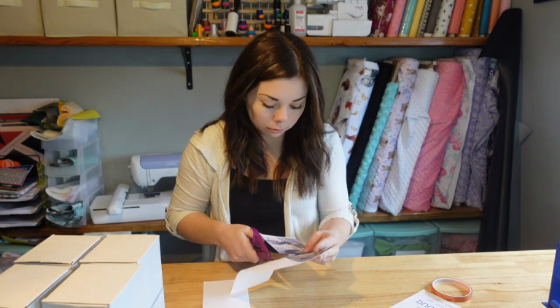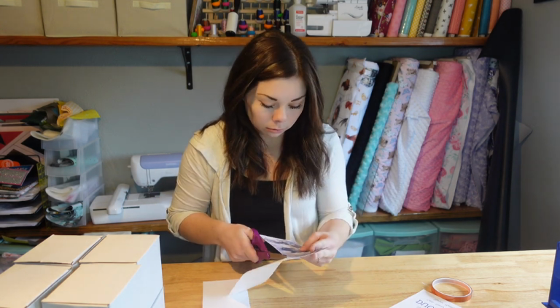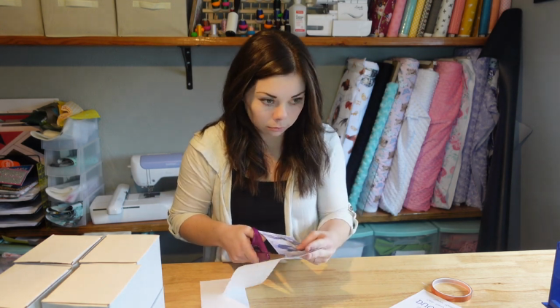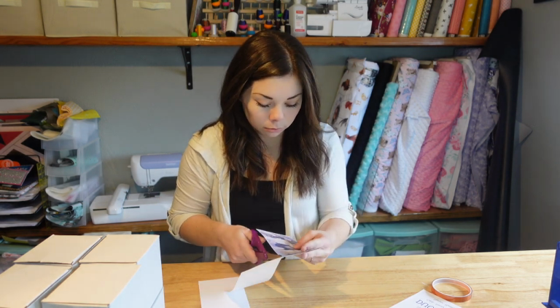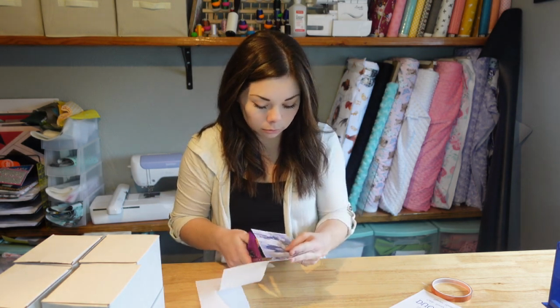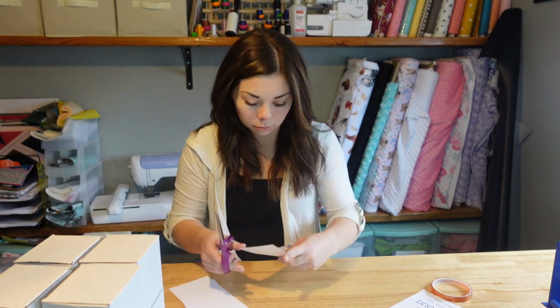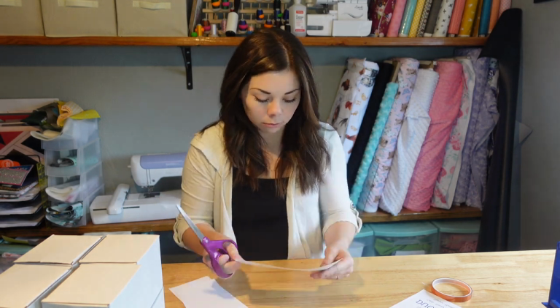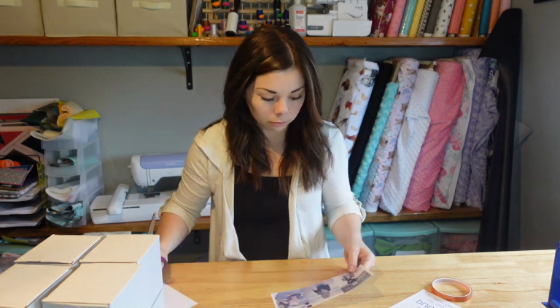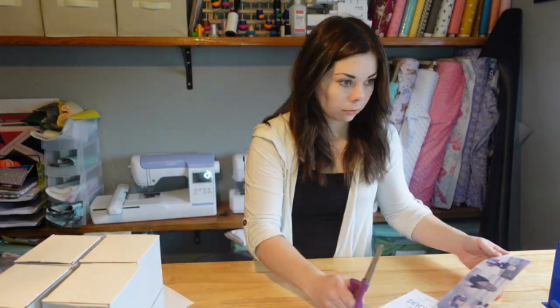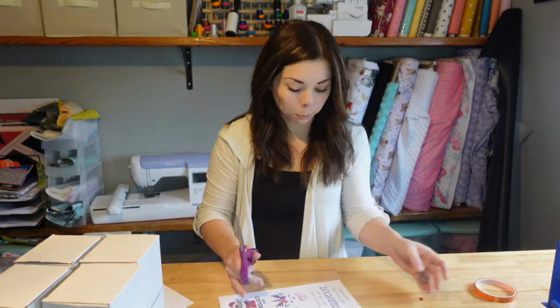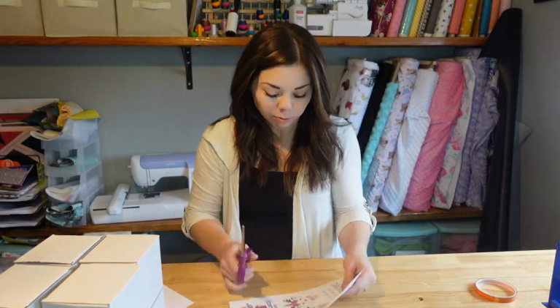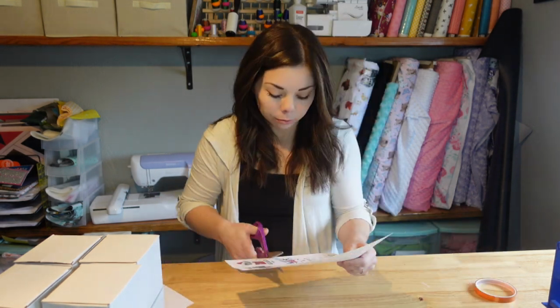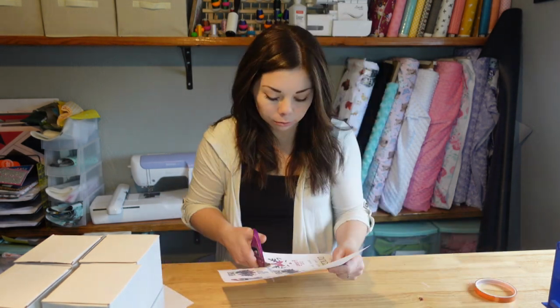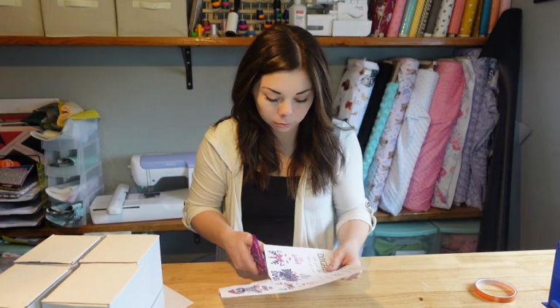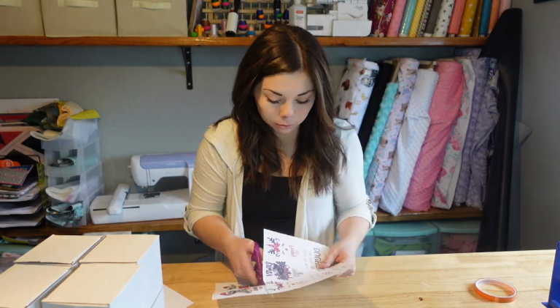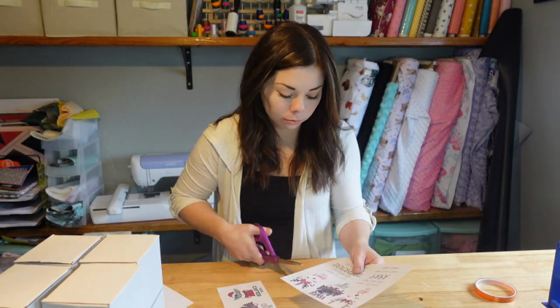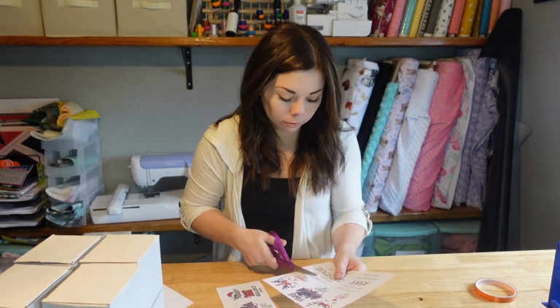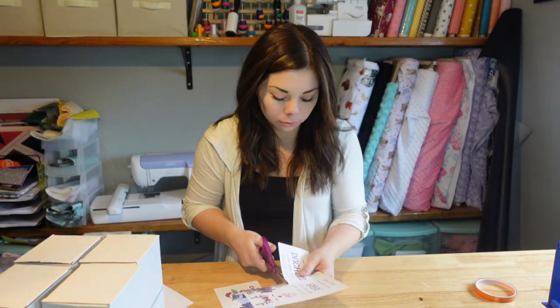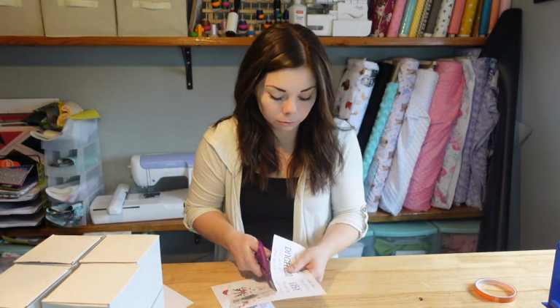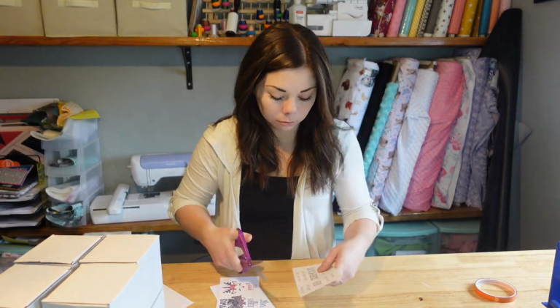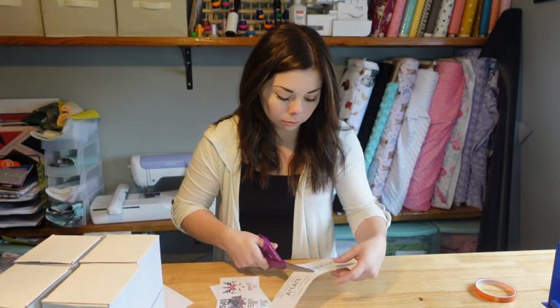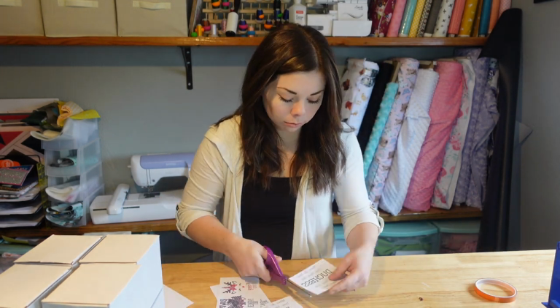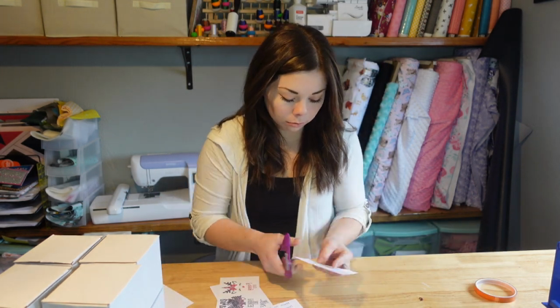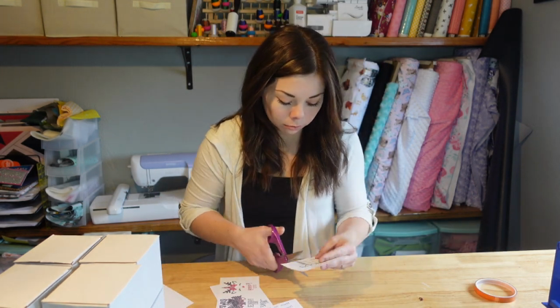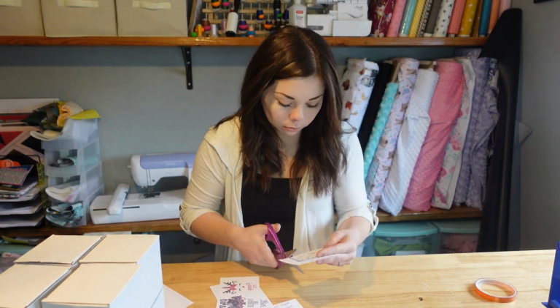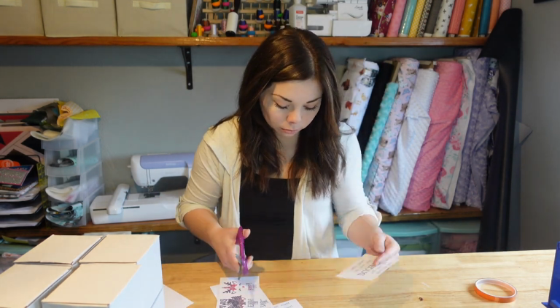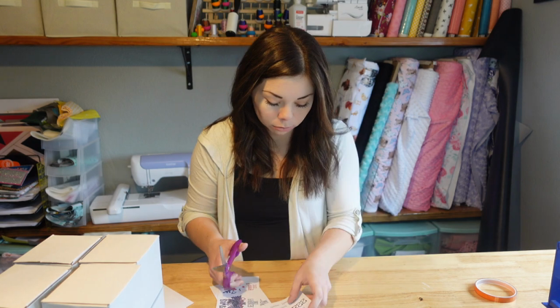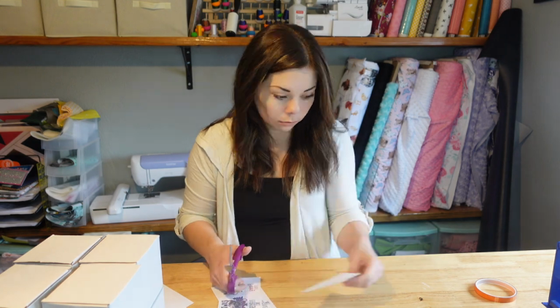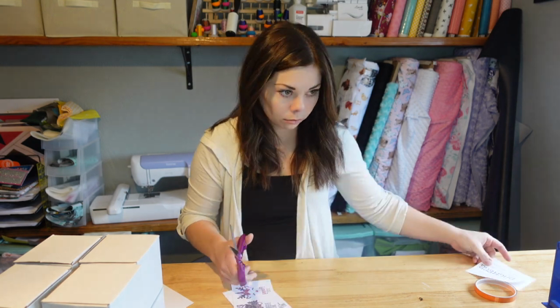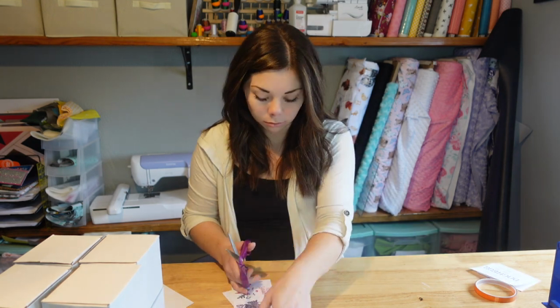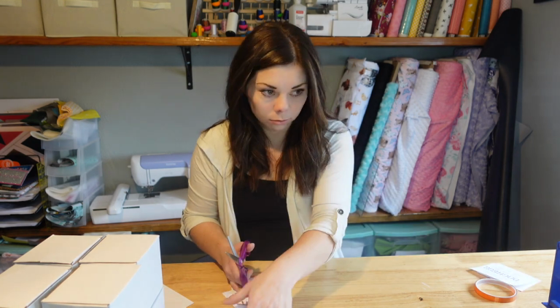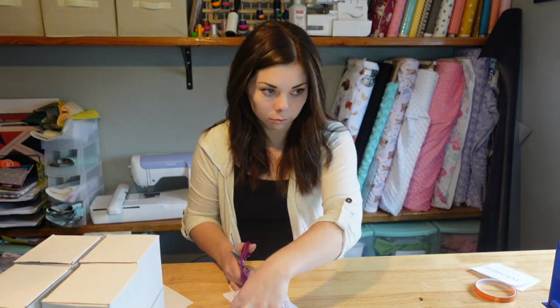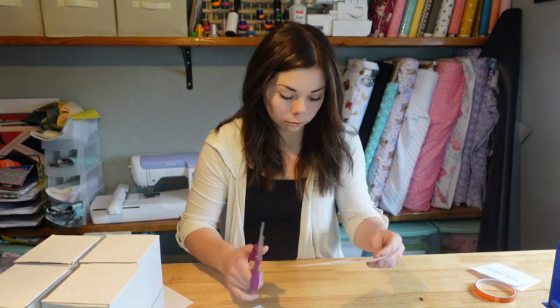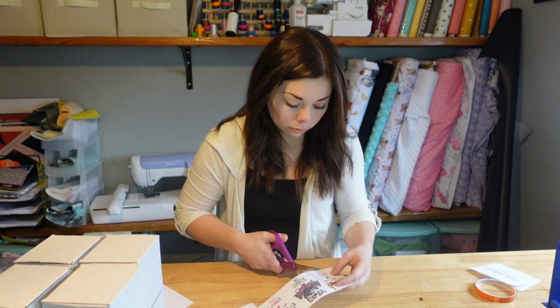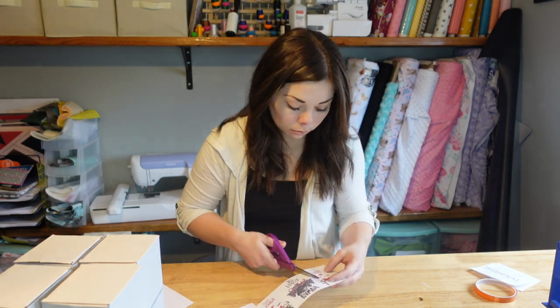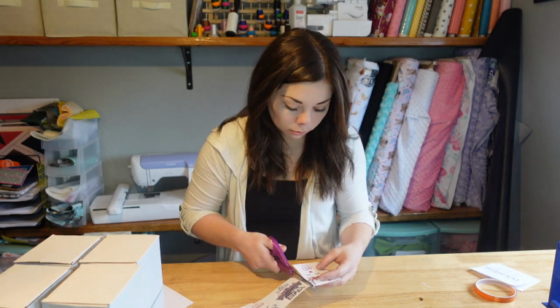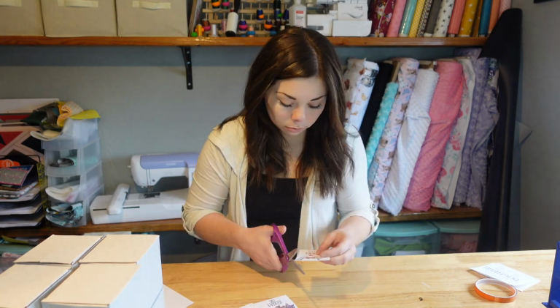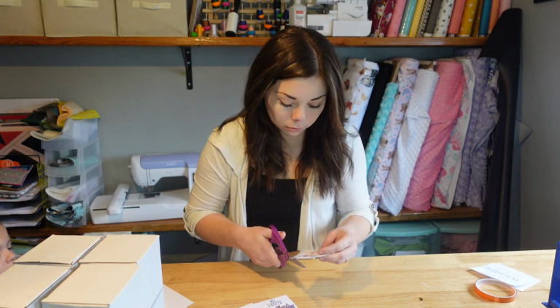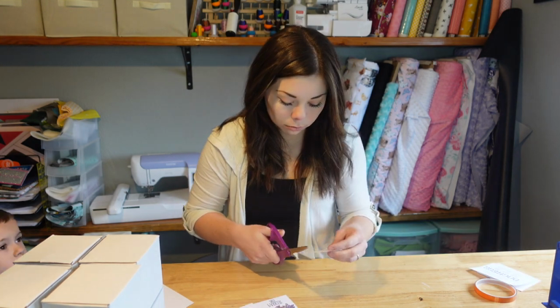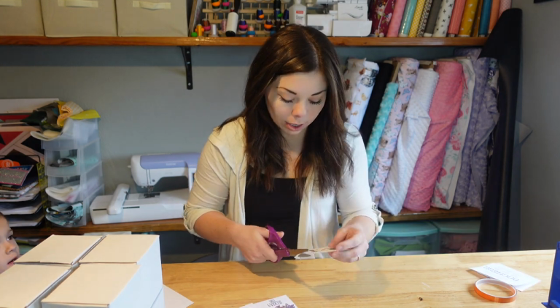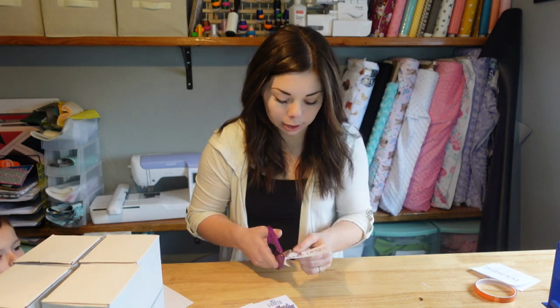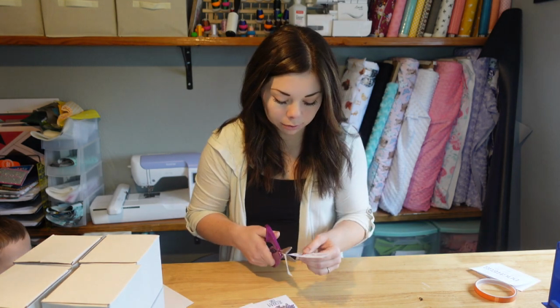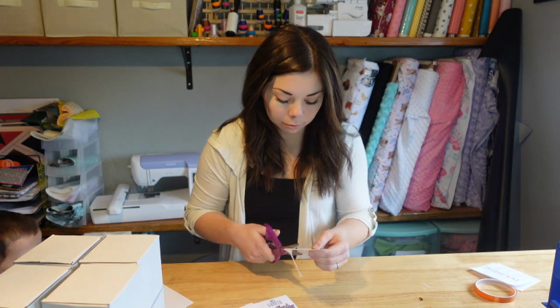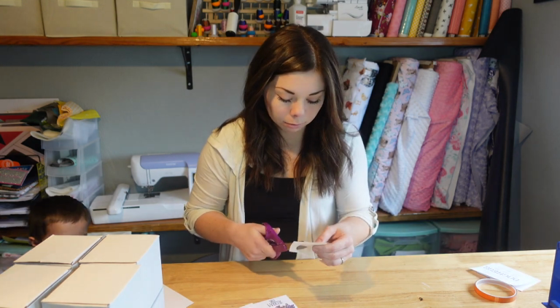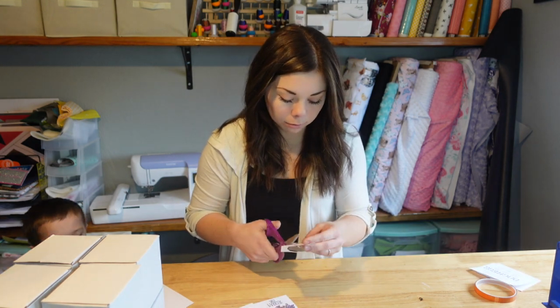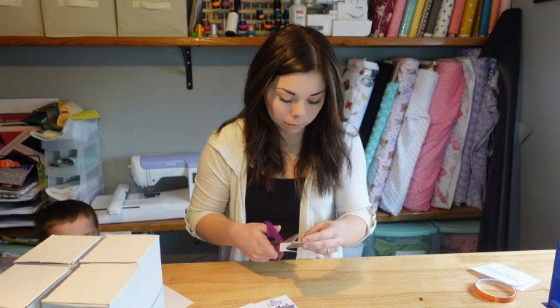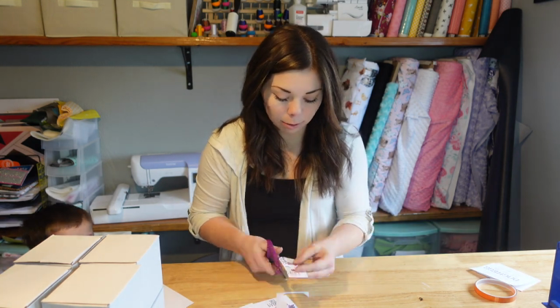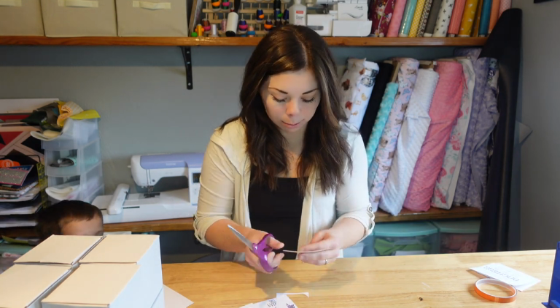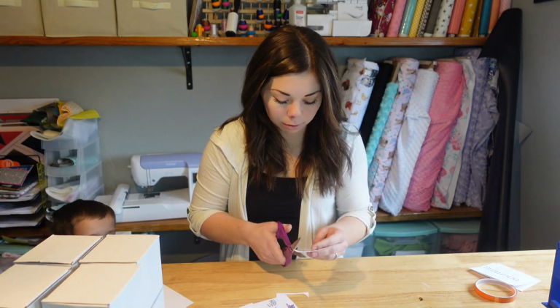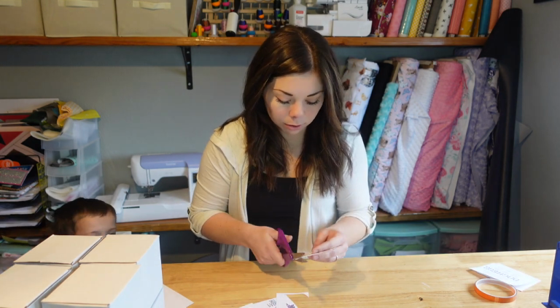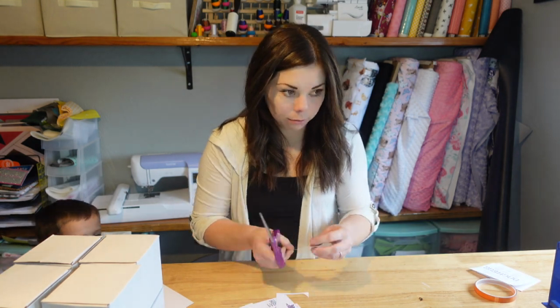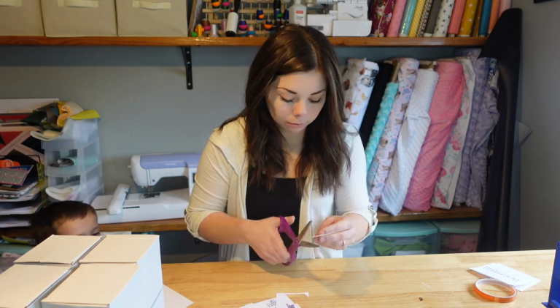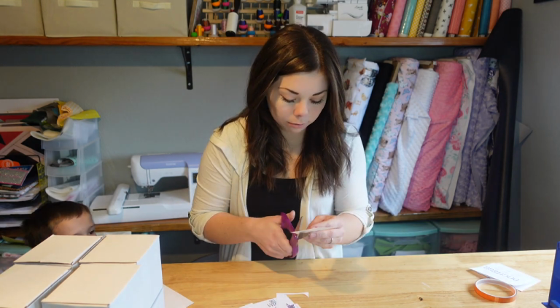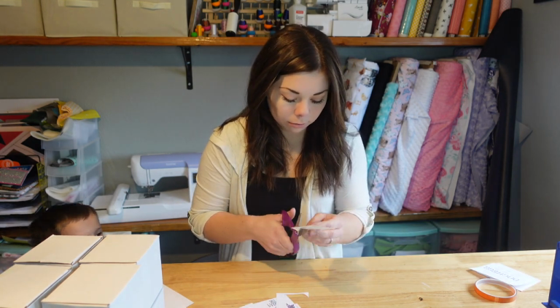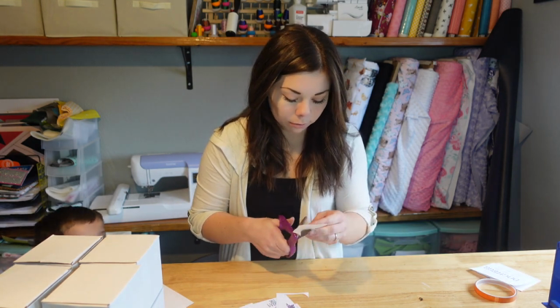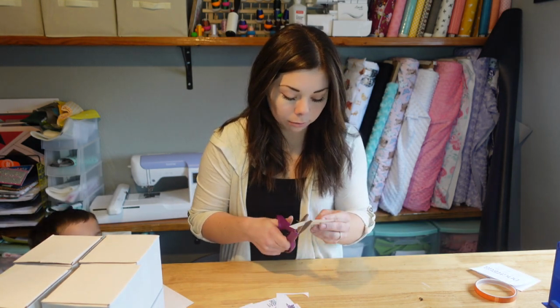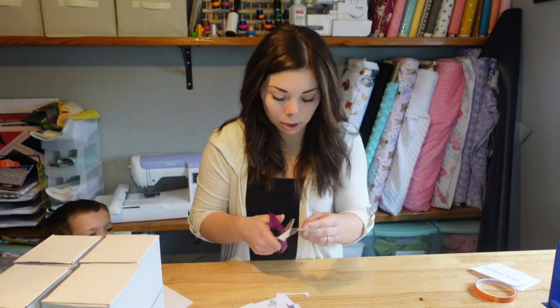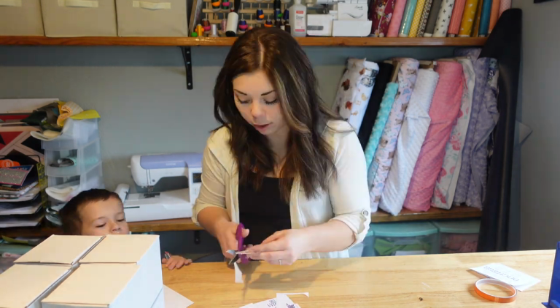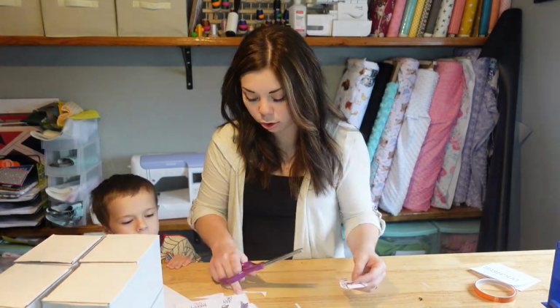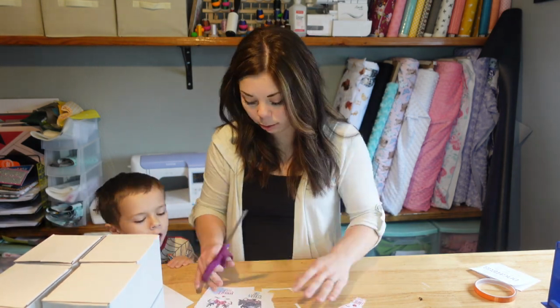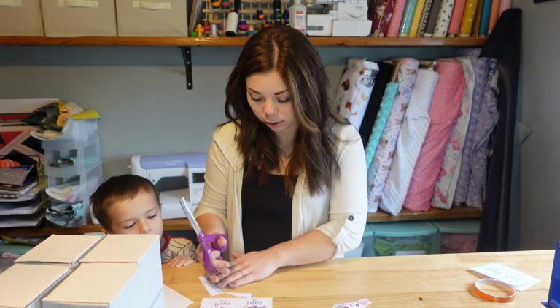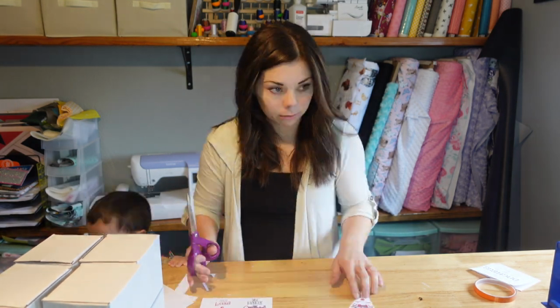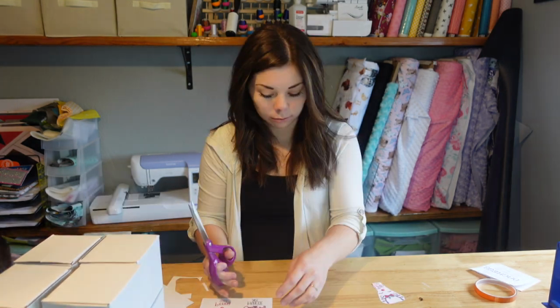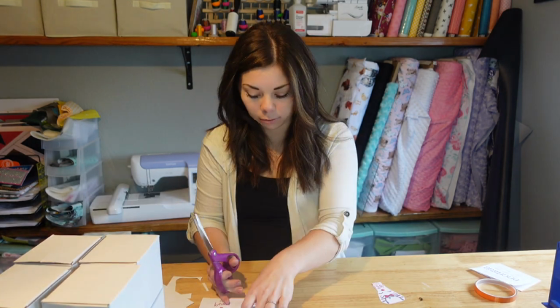Hey guys, welcome back to my channel. Today we are sublimating some 11 ounce mugs — I have nine of them to do. I hope you enjoy.